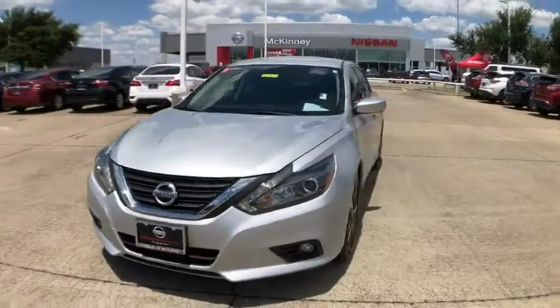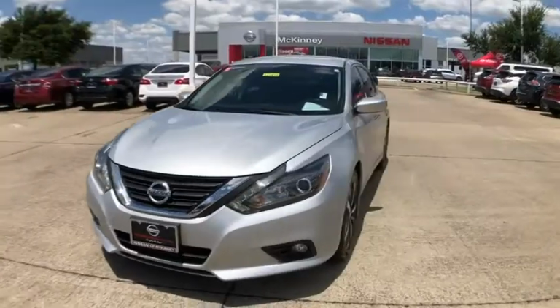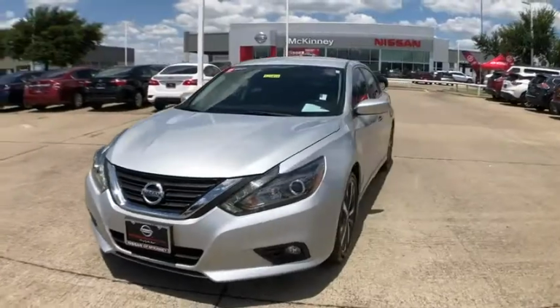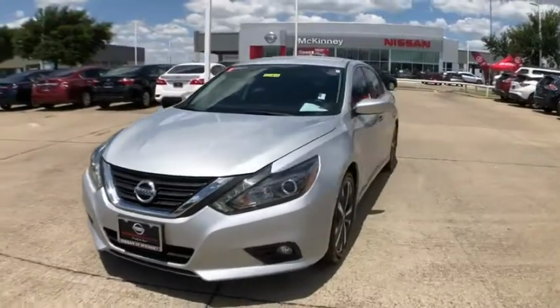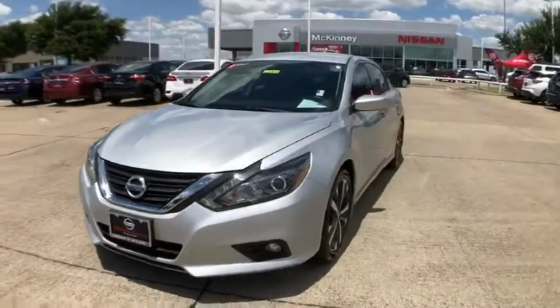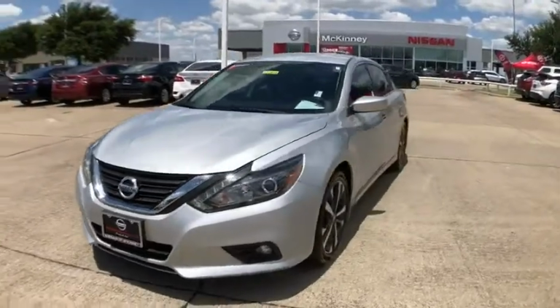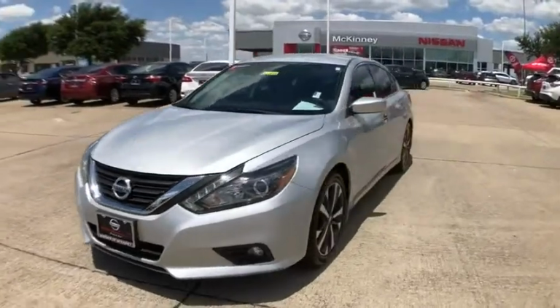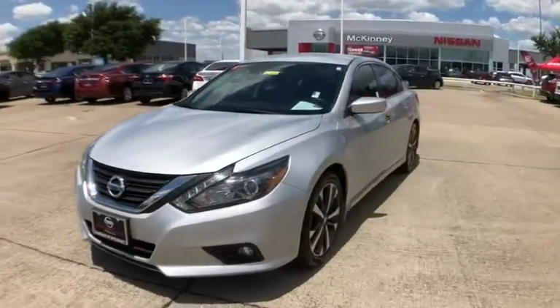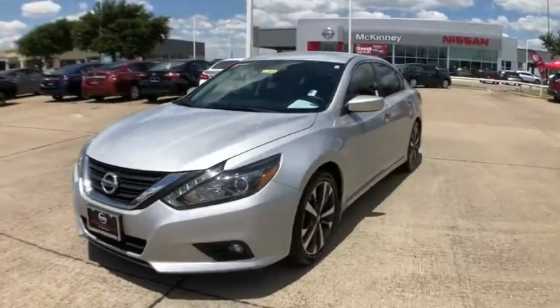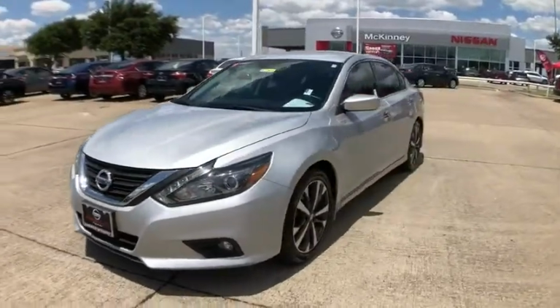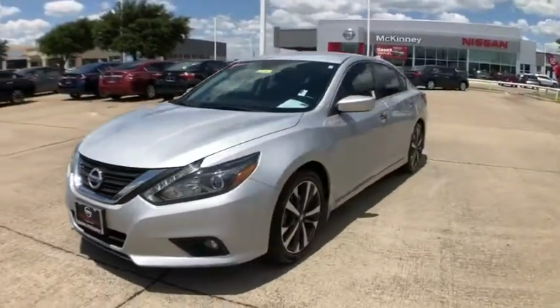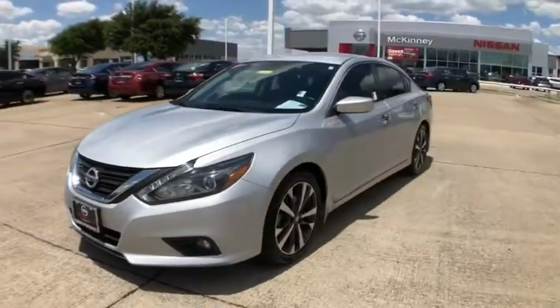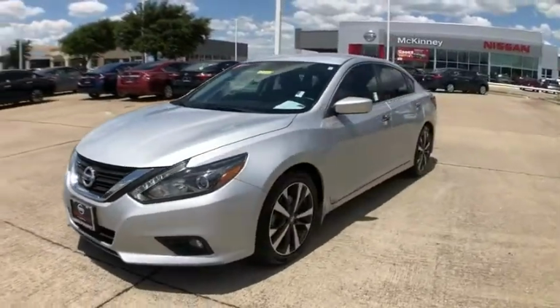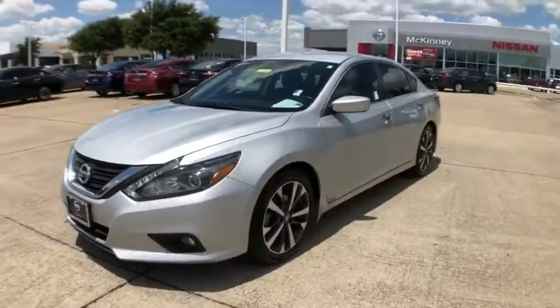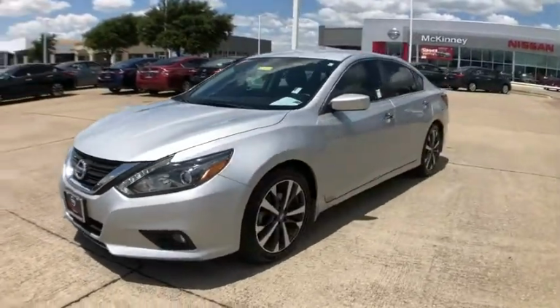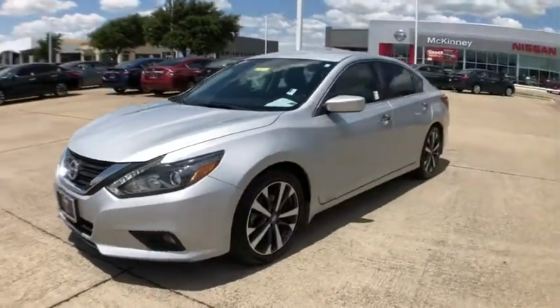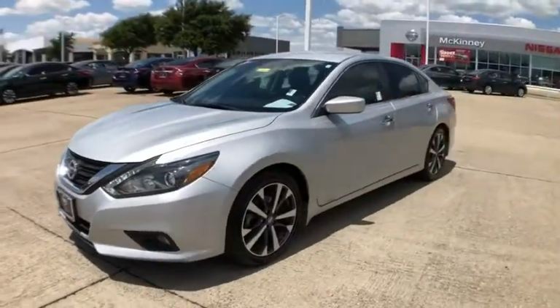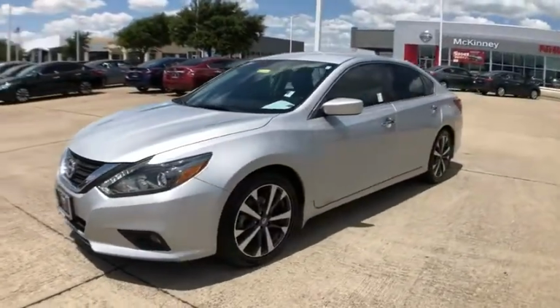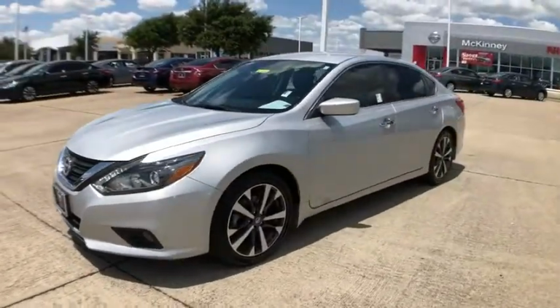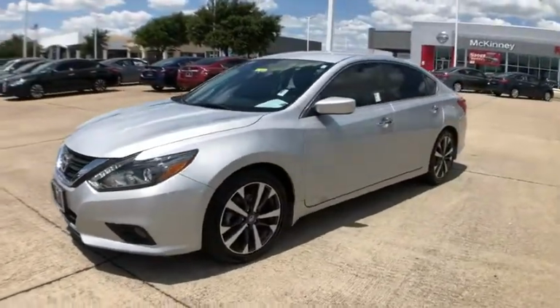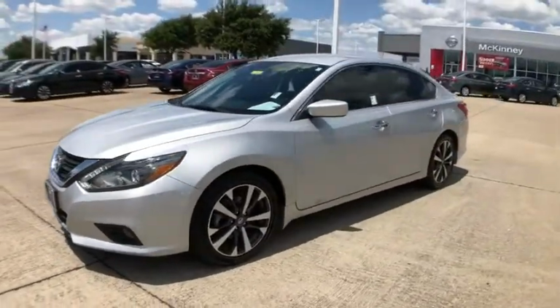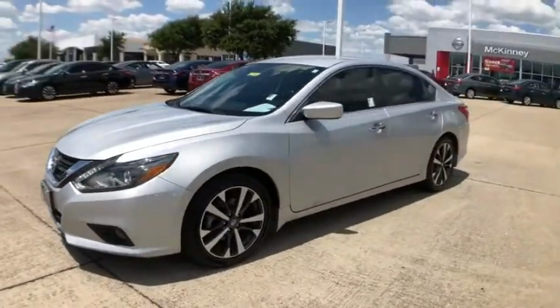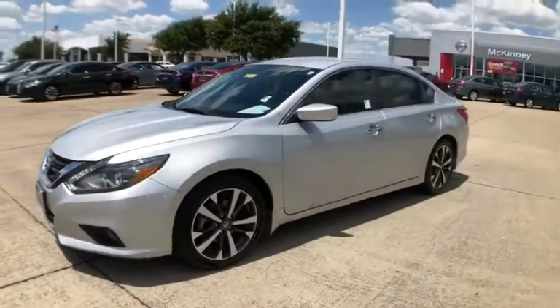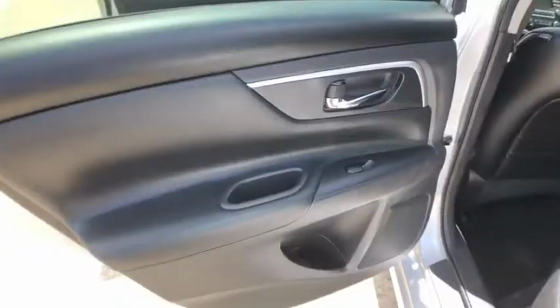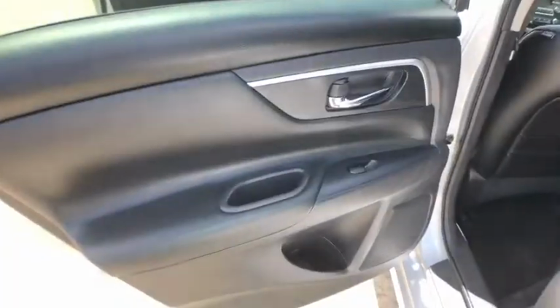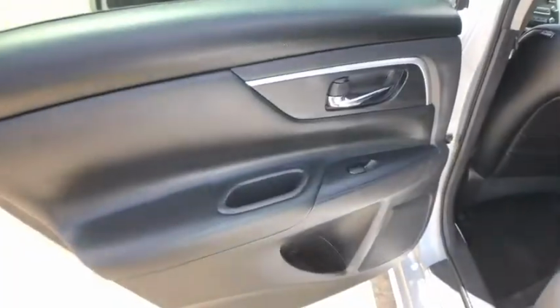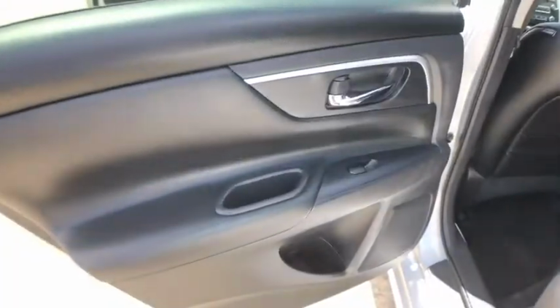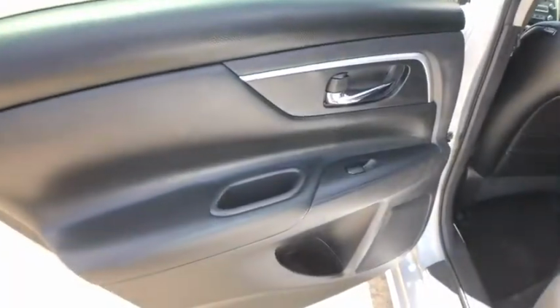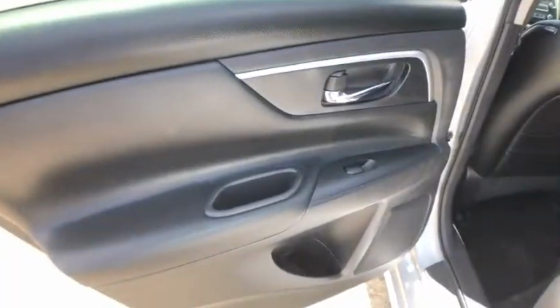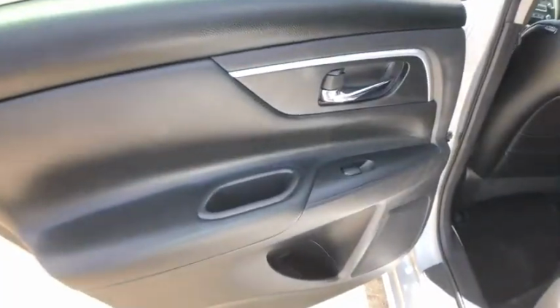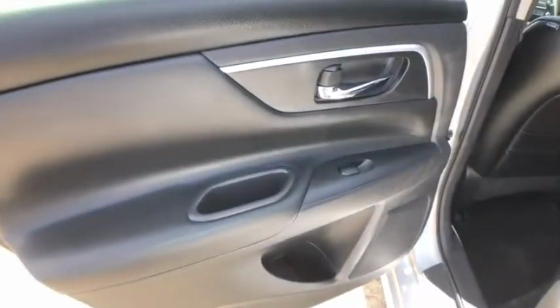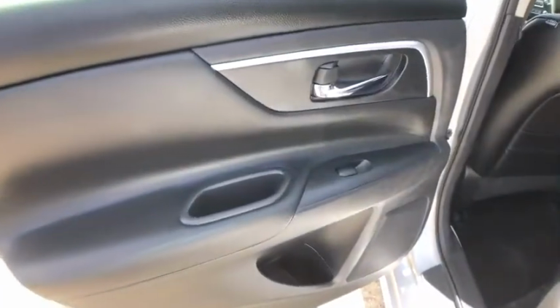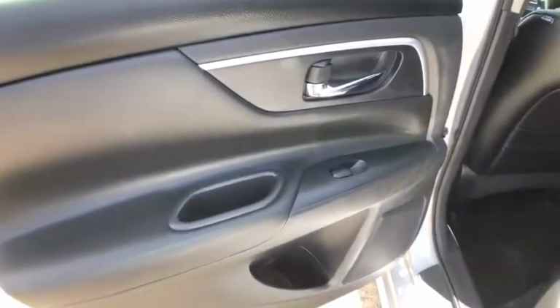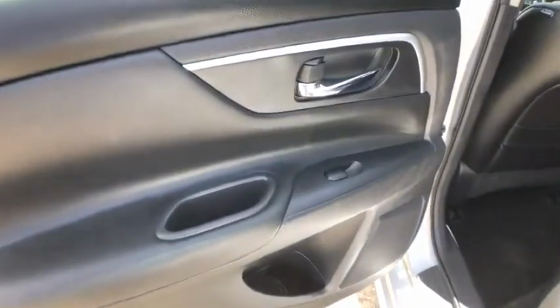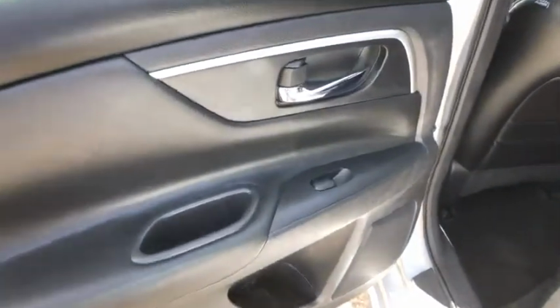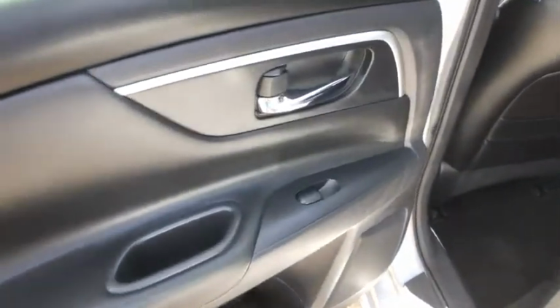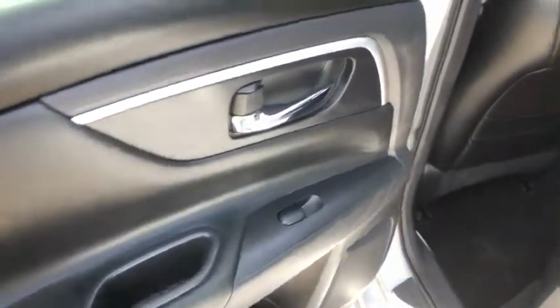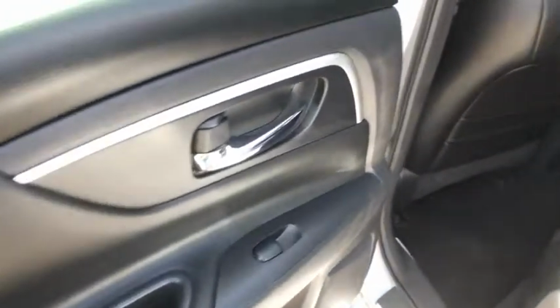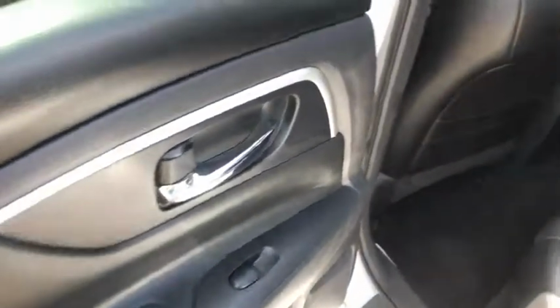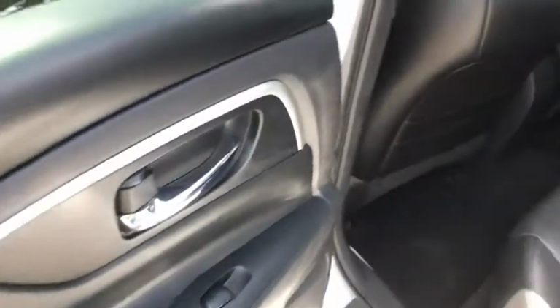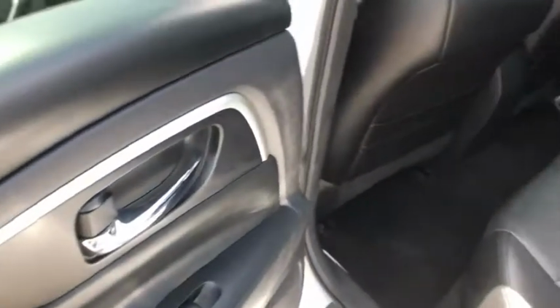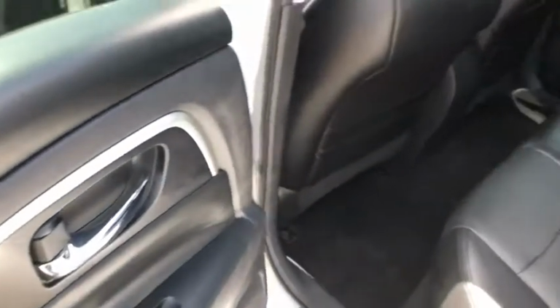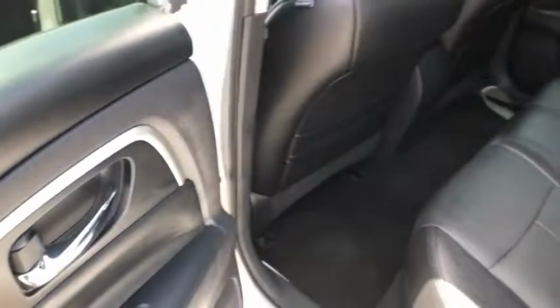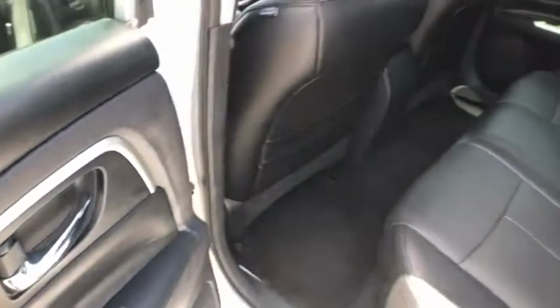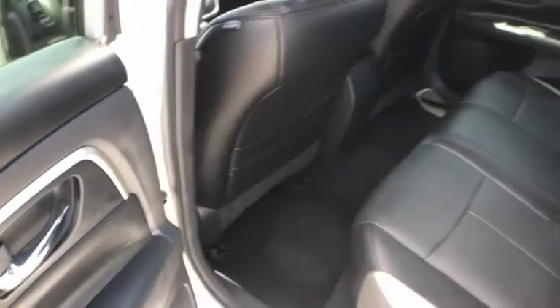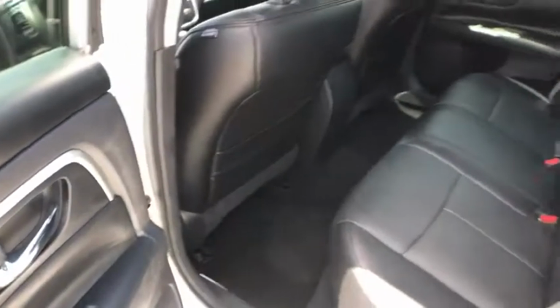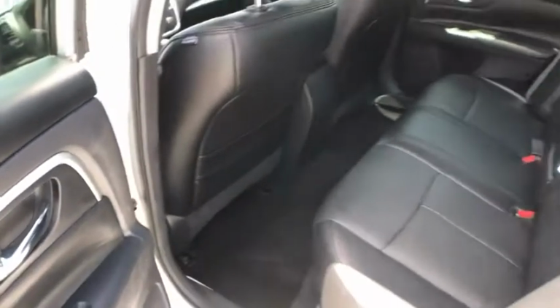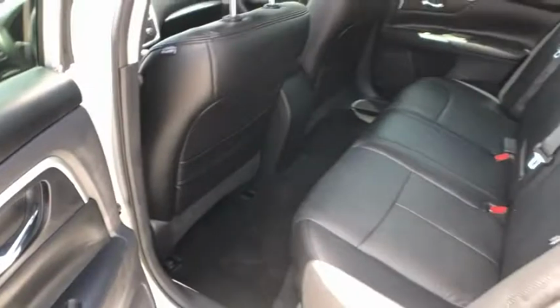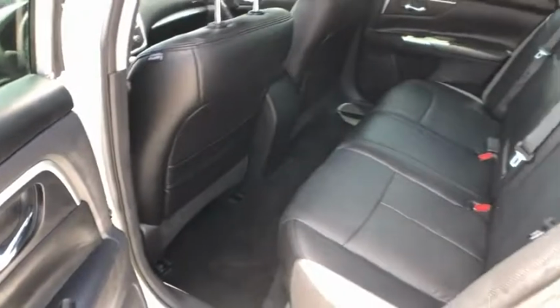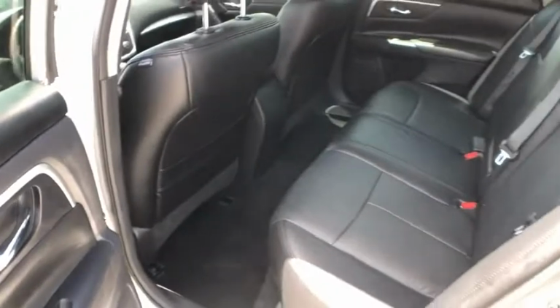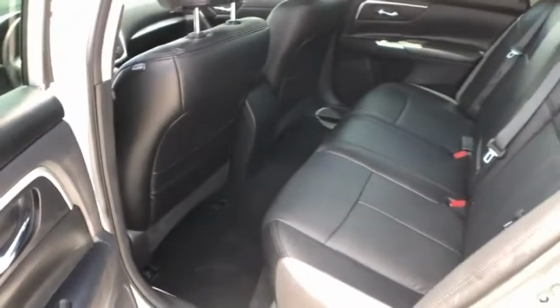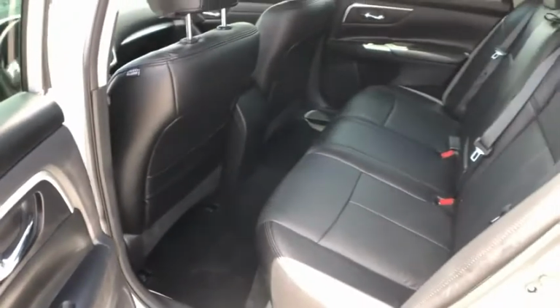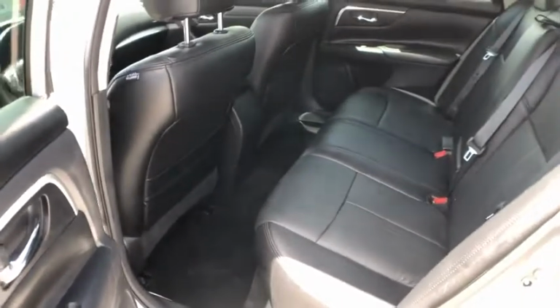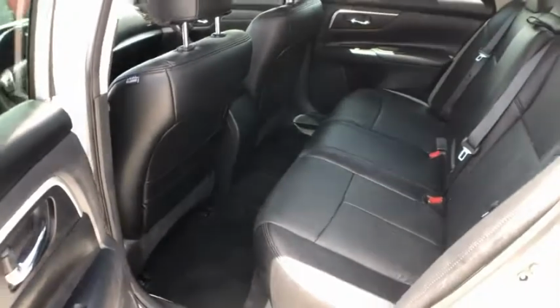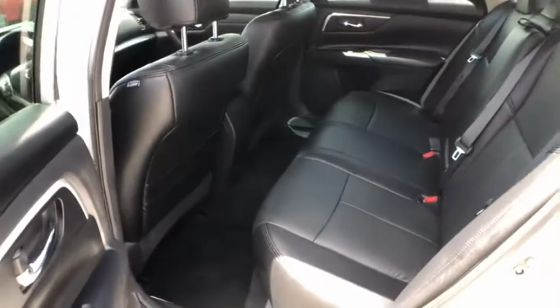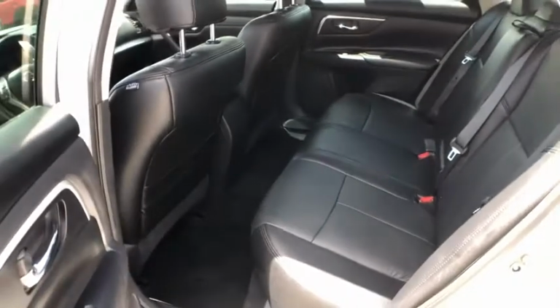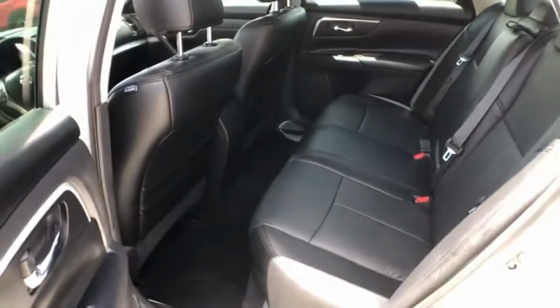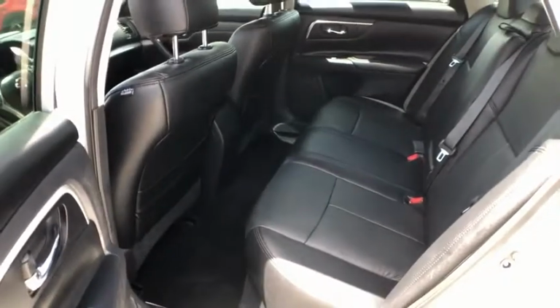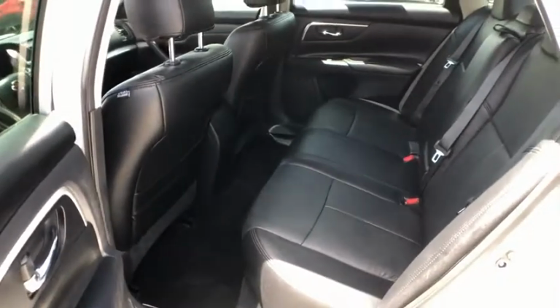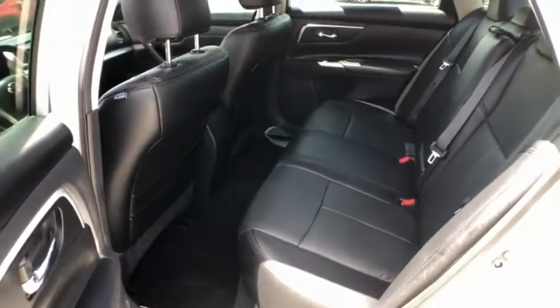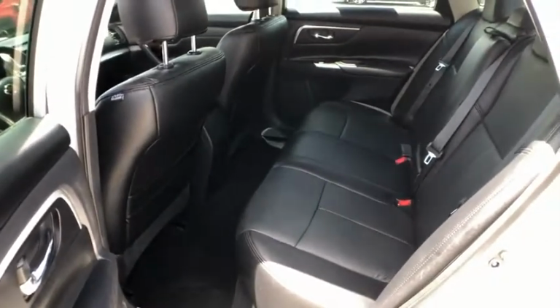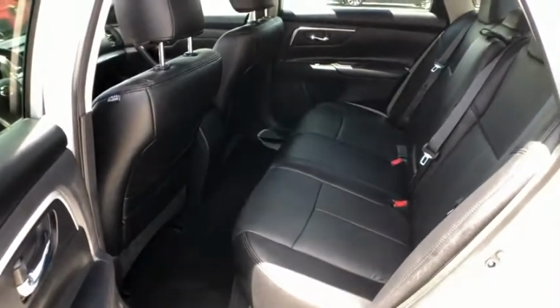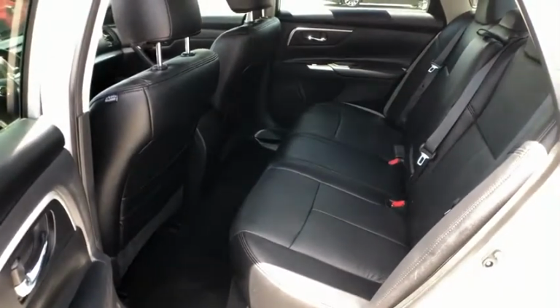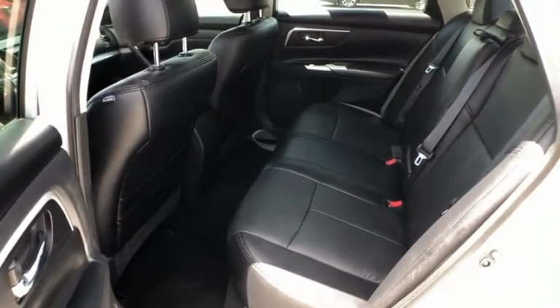This vehicle has less than 65,000 miles. Here are some of this vehicle's great options: backup camera,